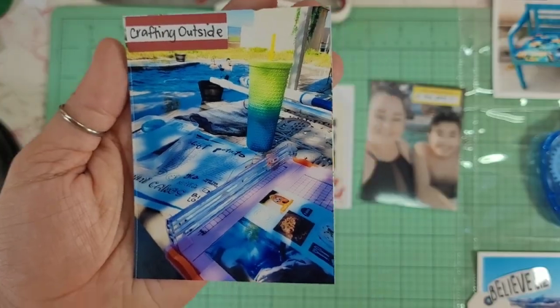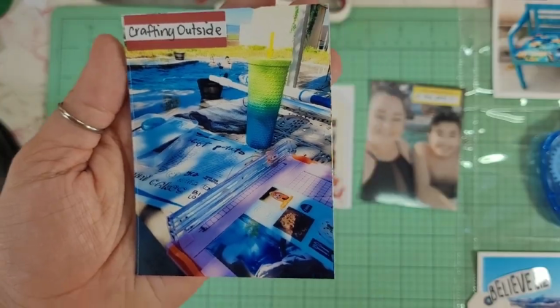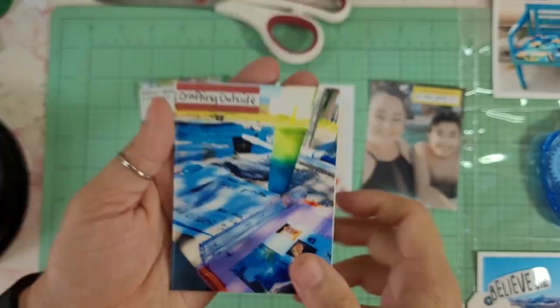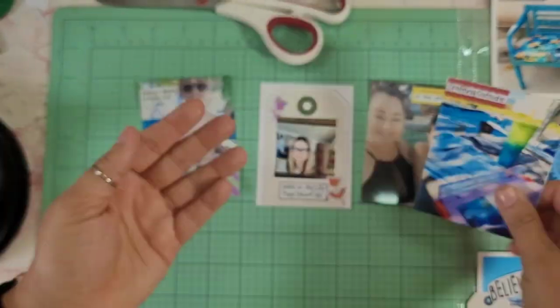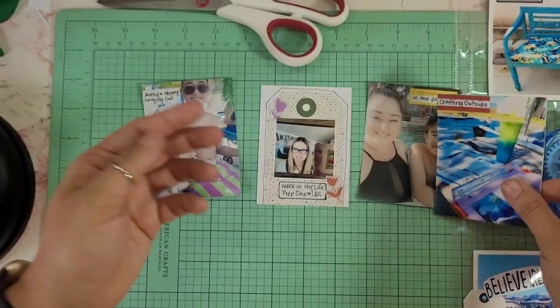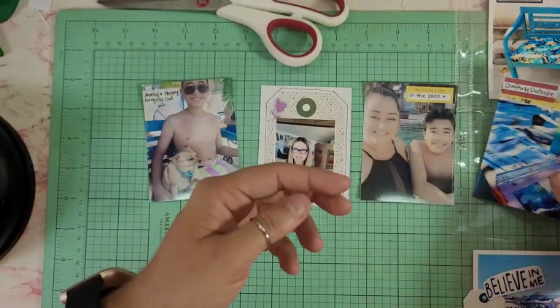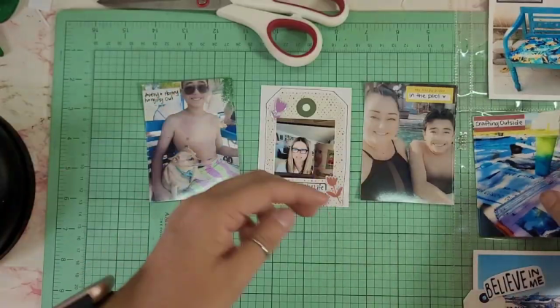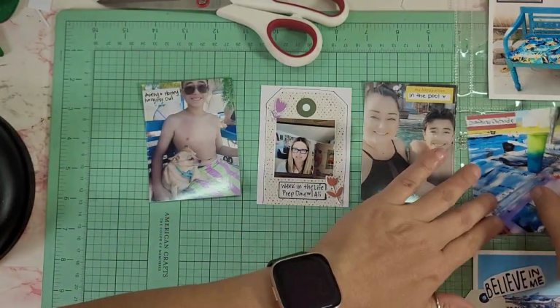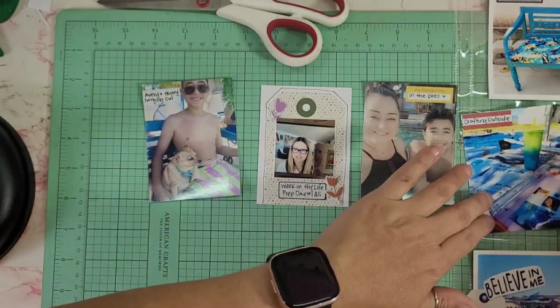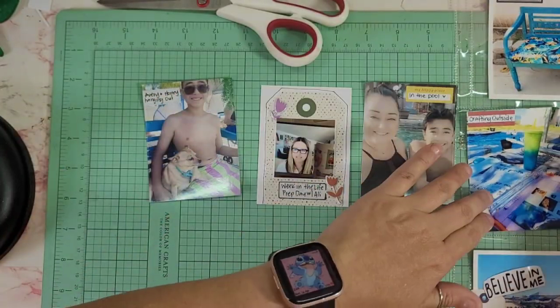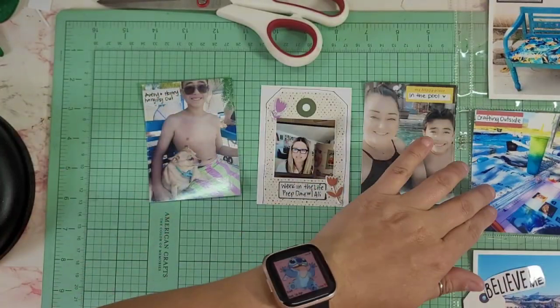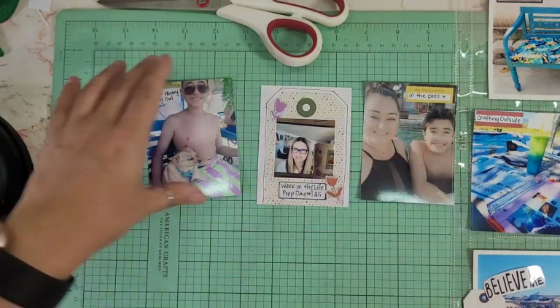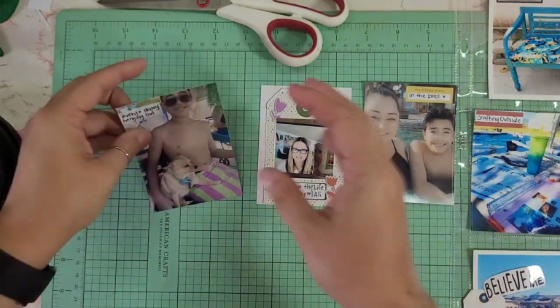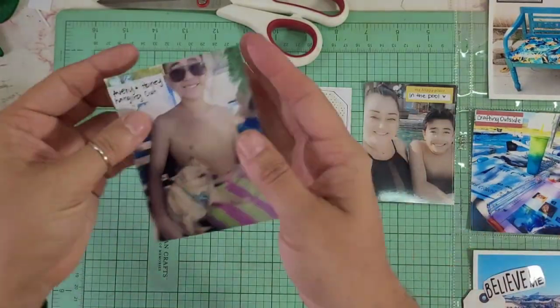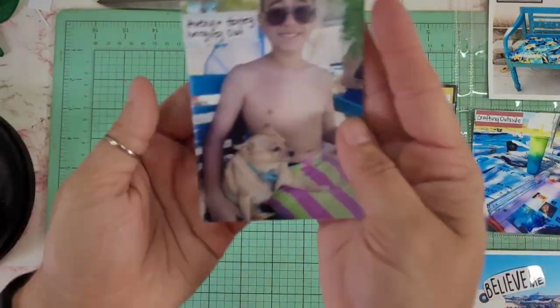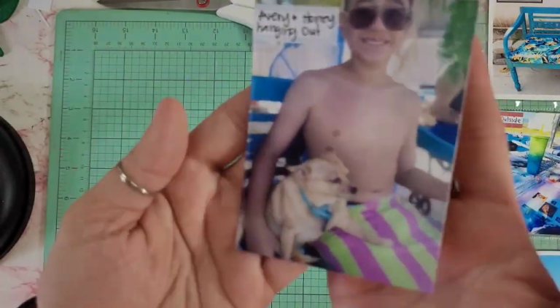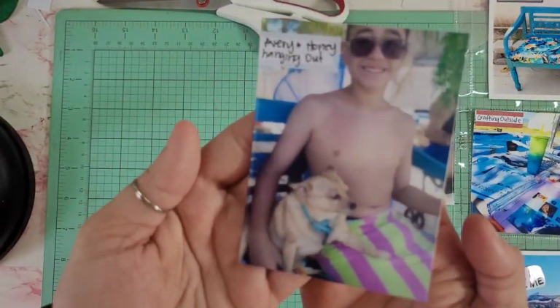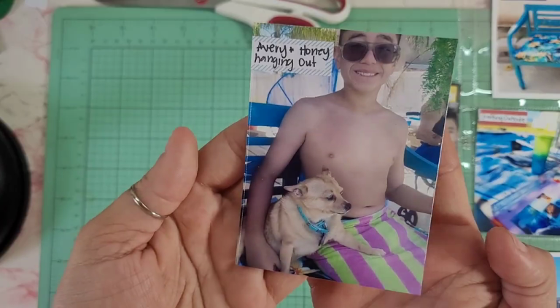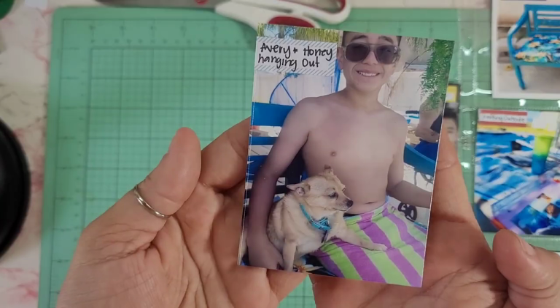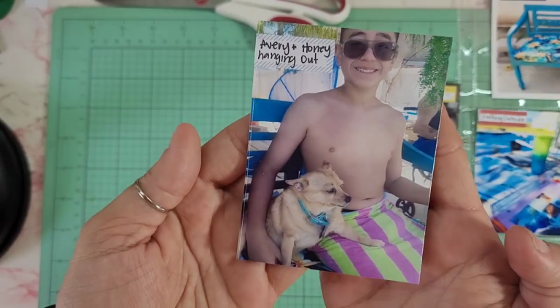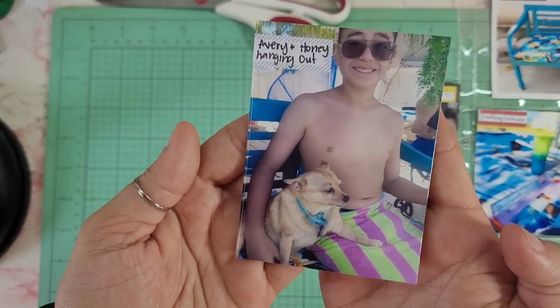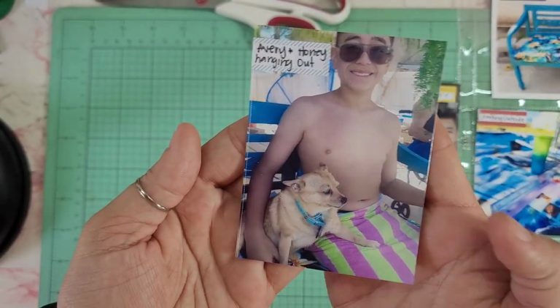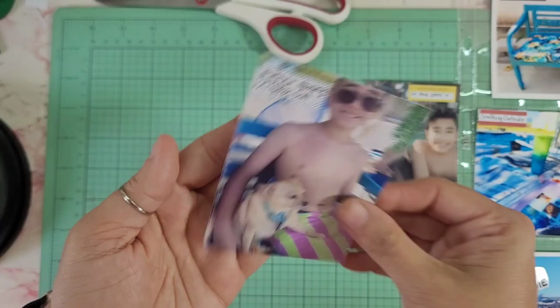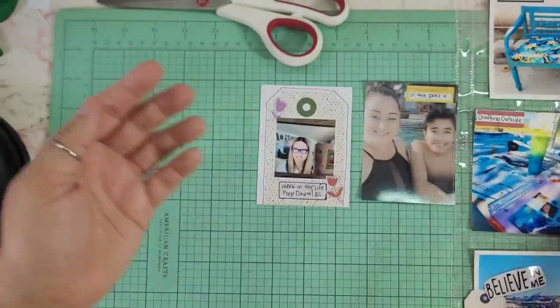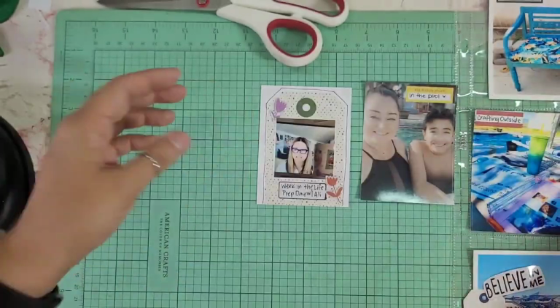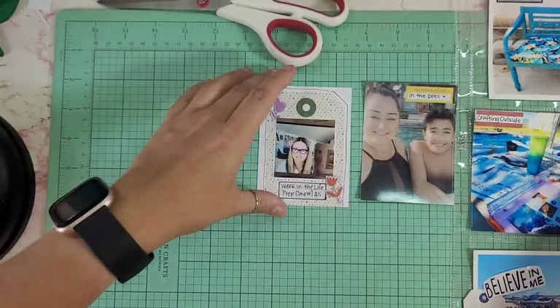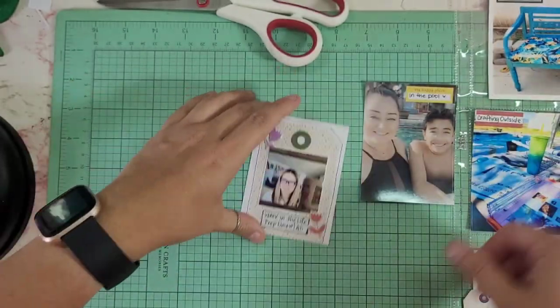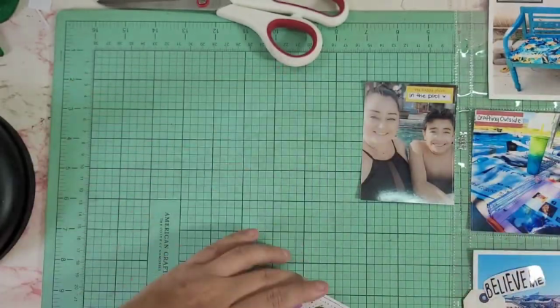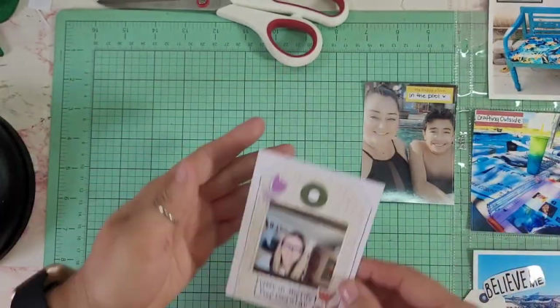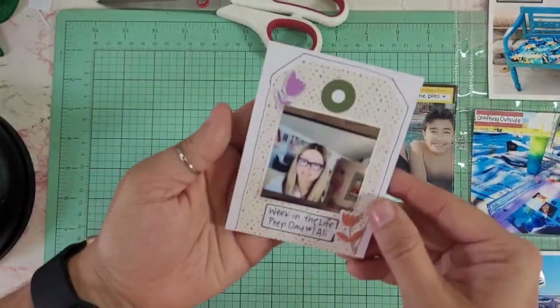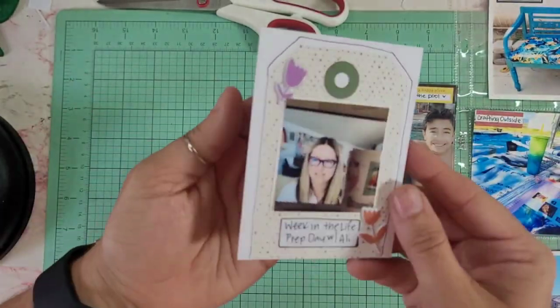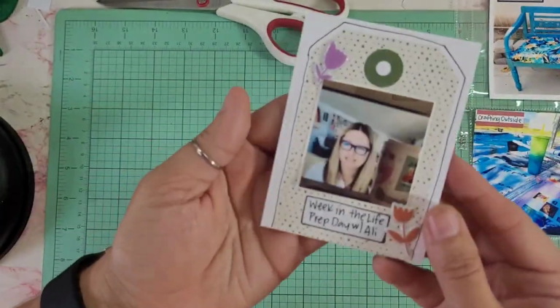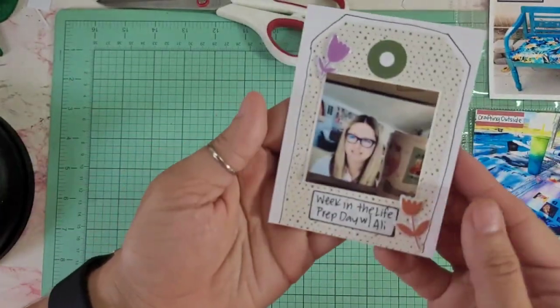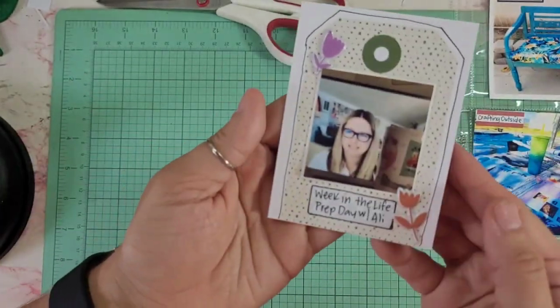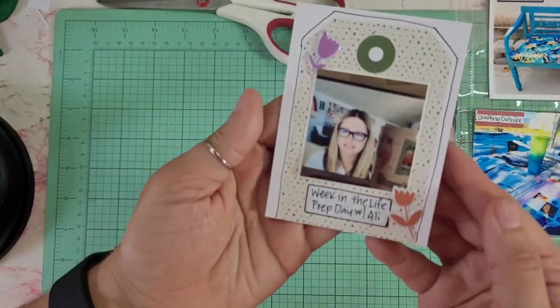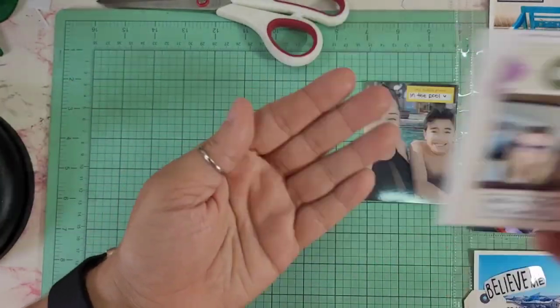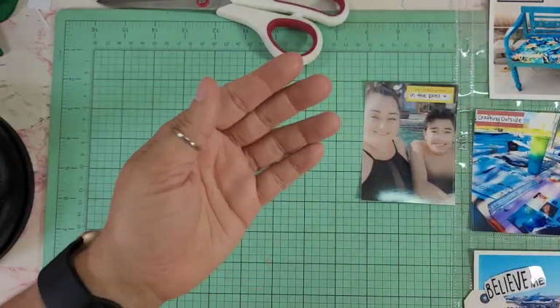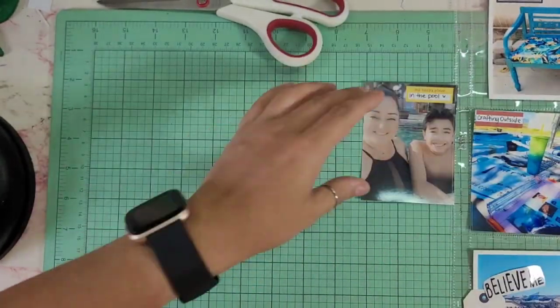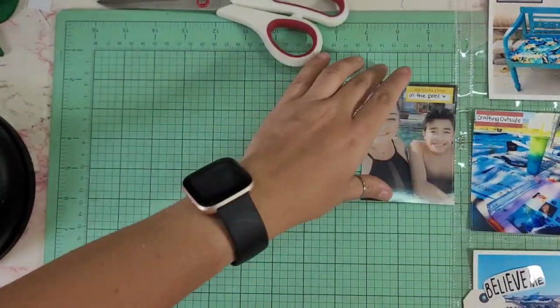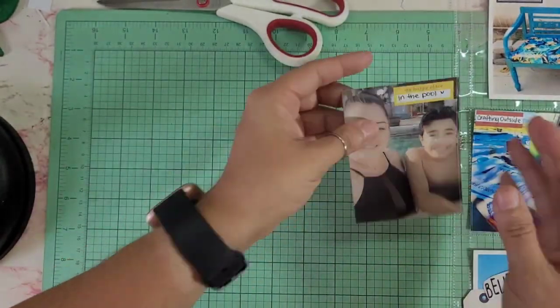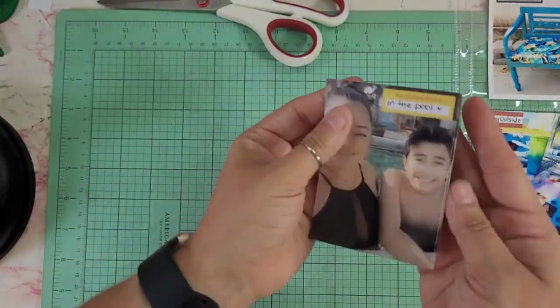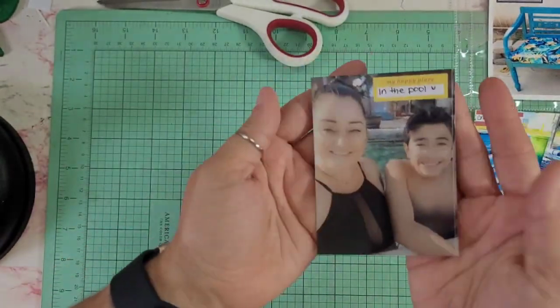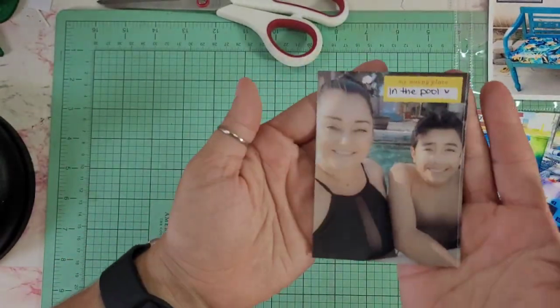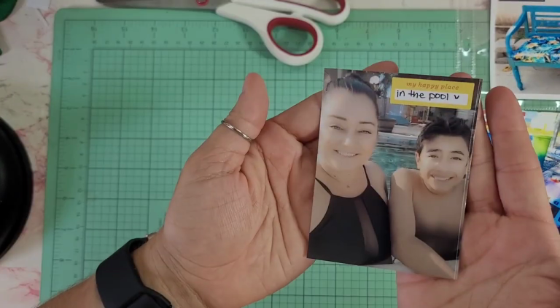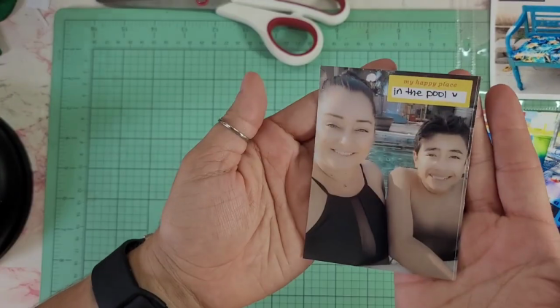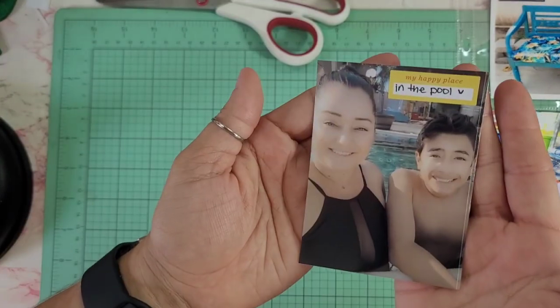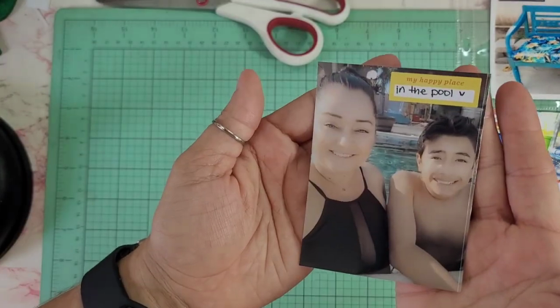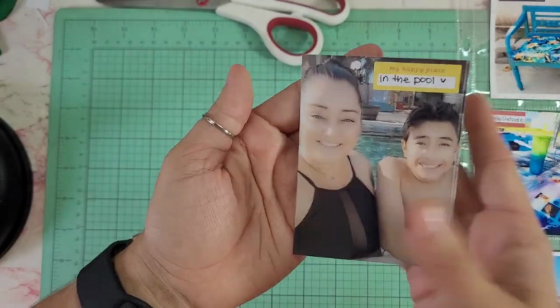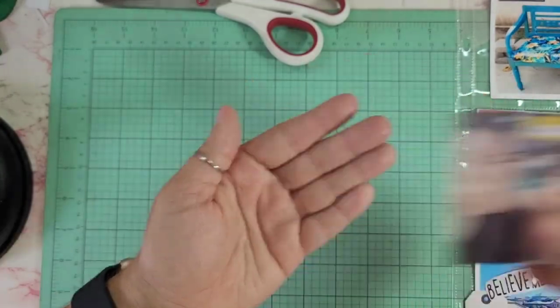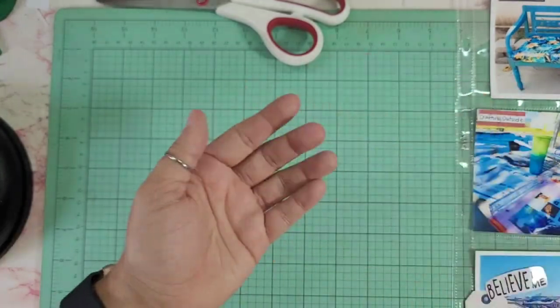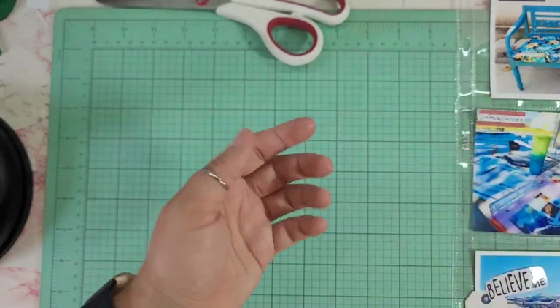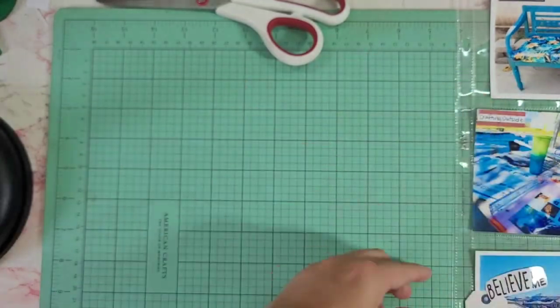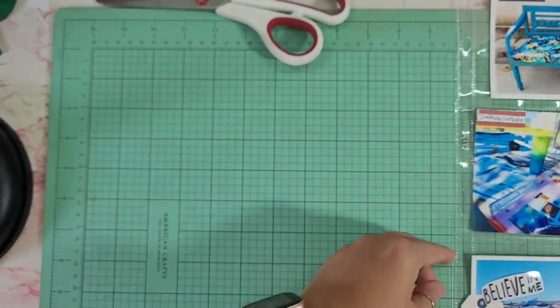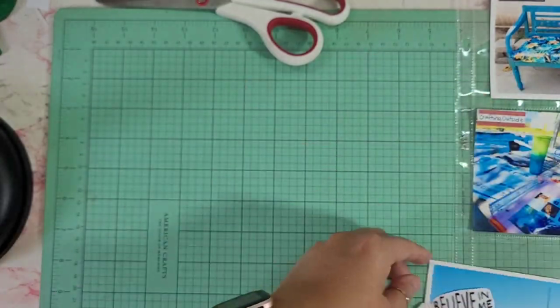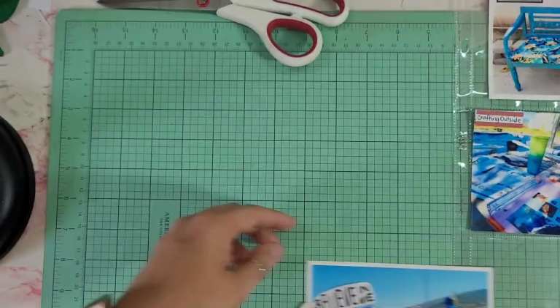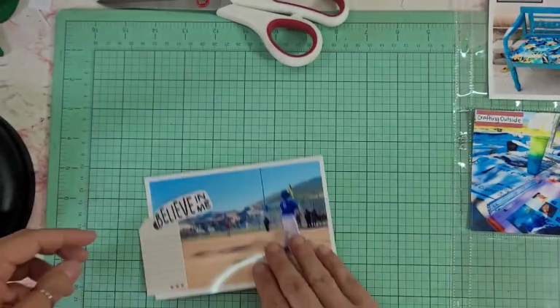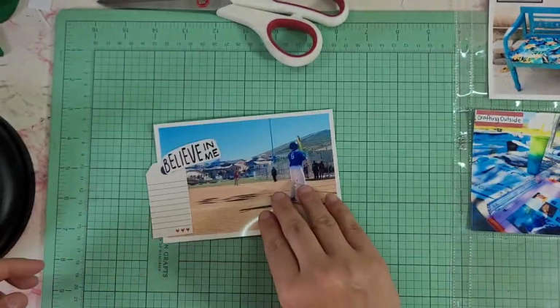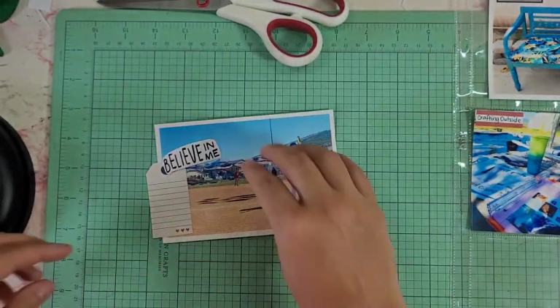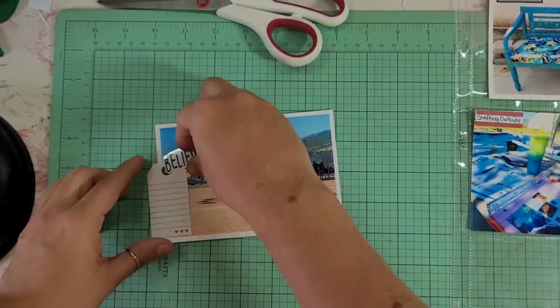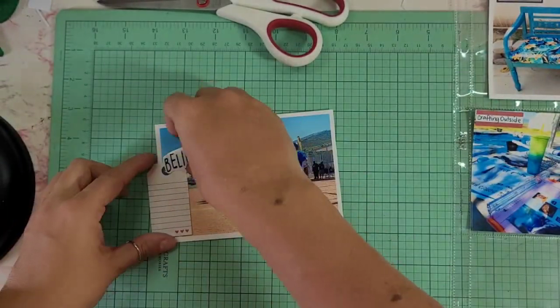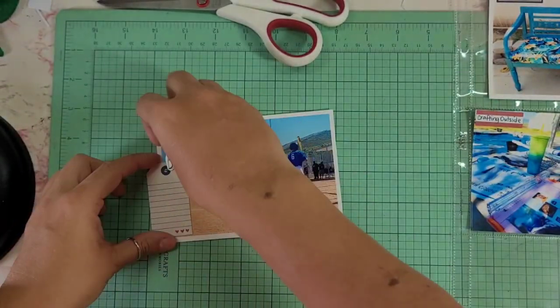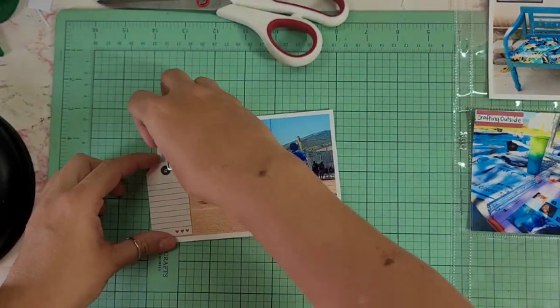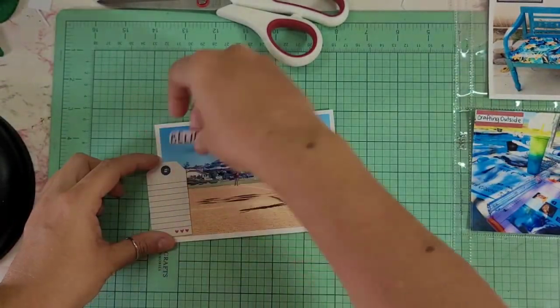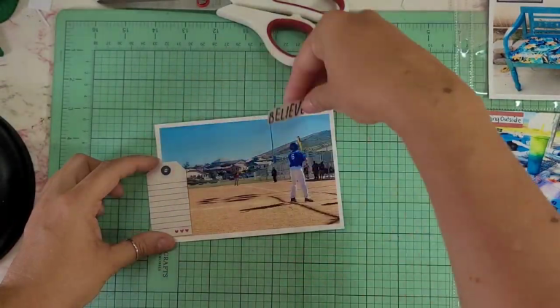Here is a photo of me crafting outside, a photo of my son and our dog, and then that is us in the pool.